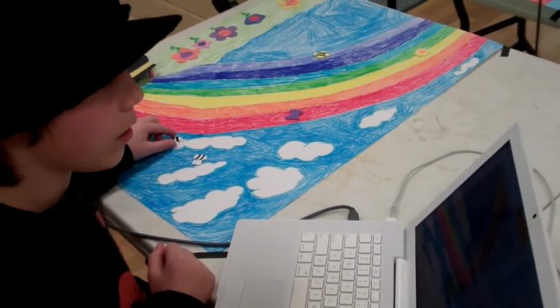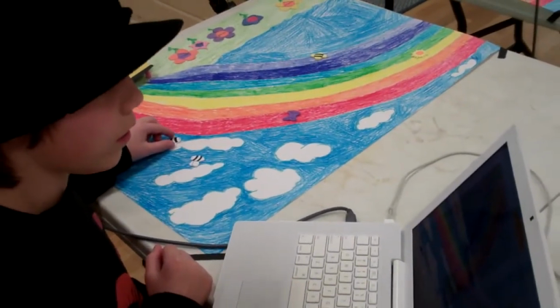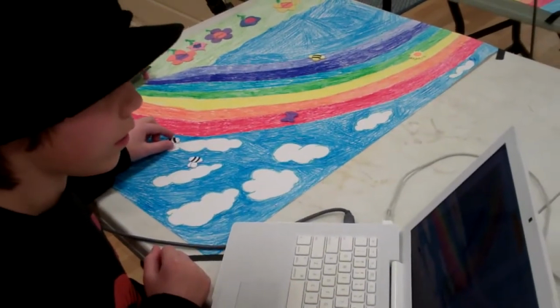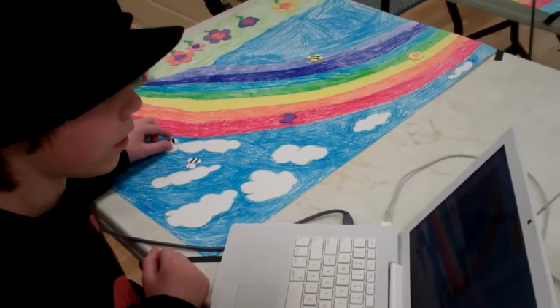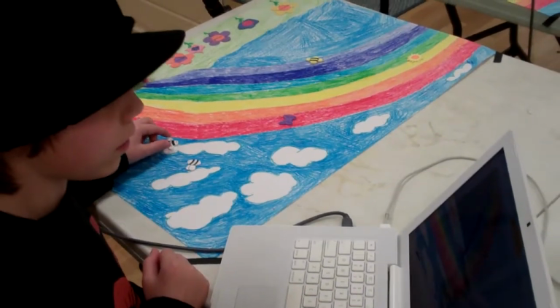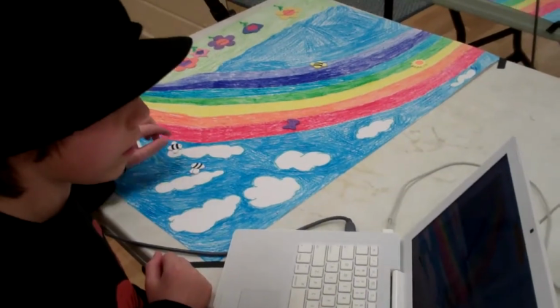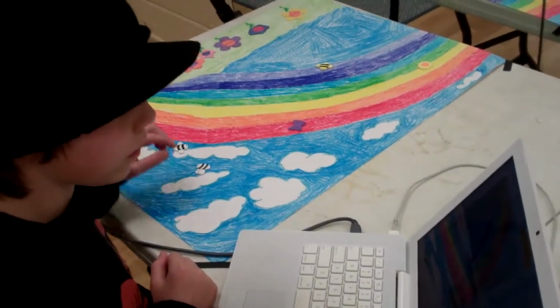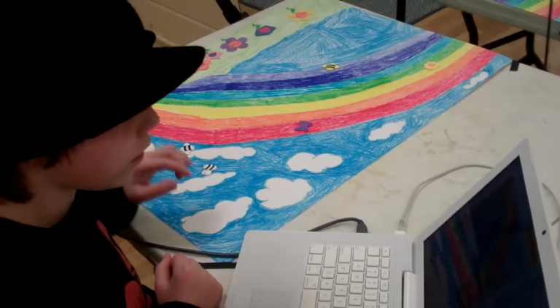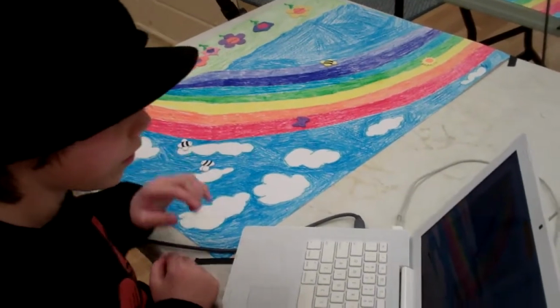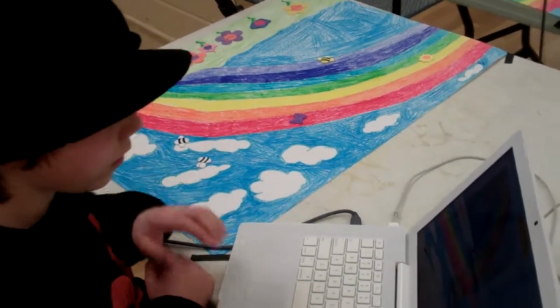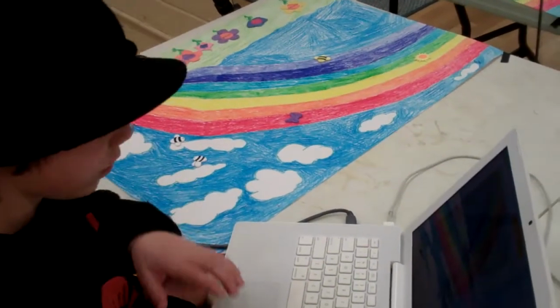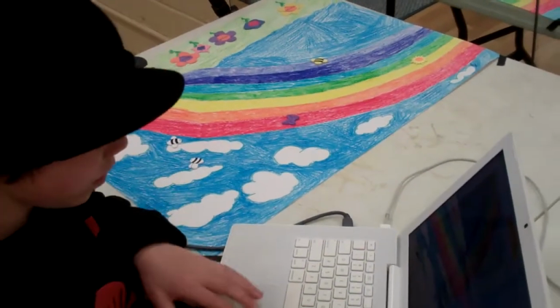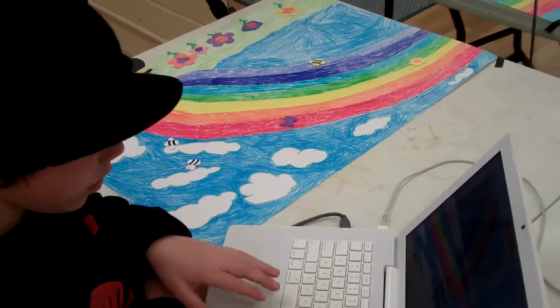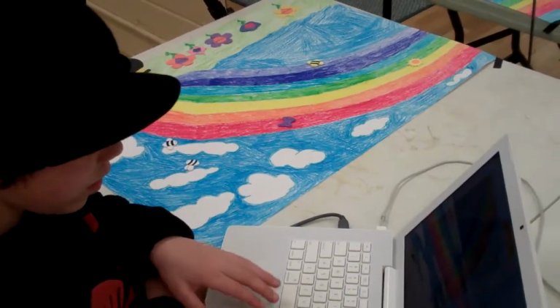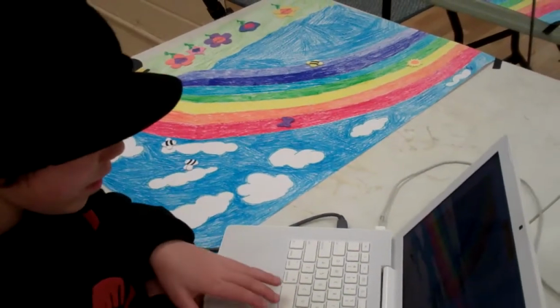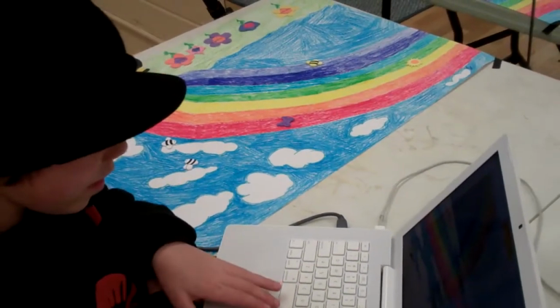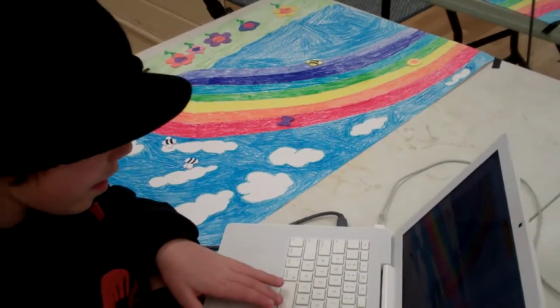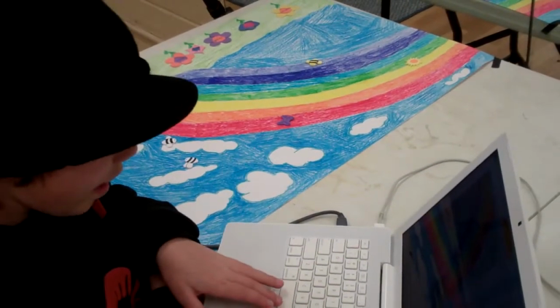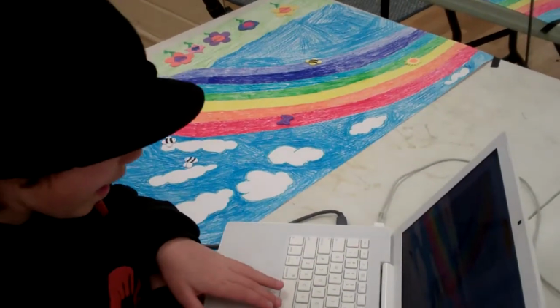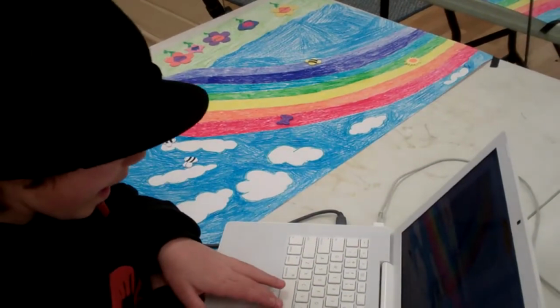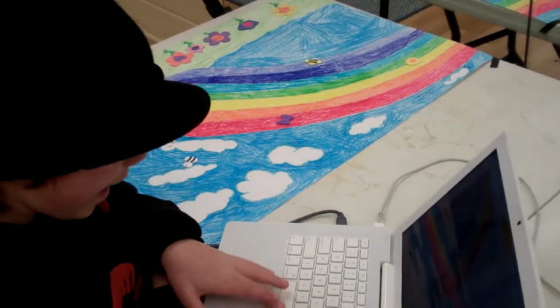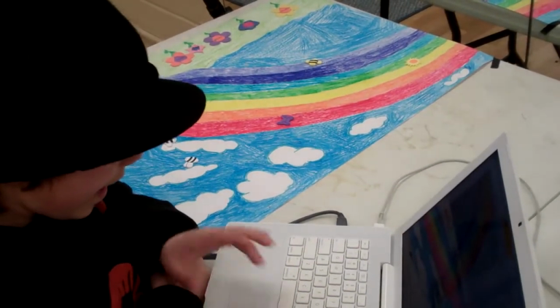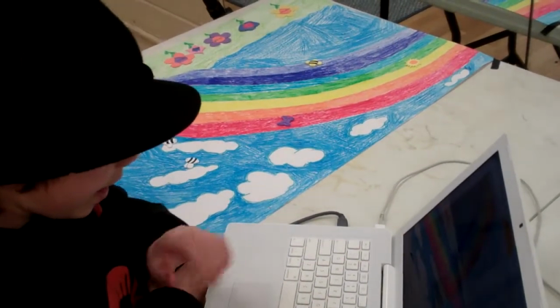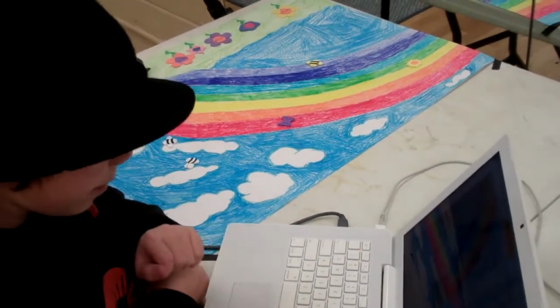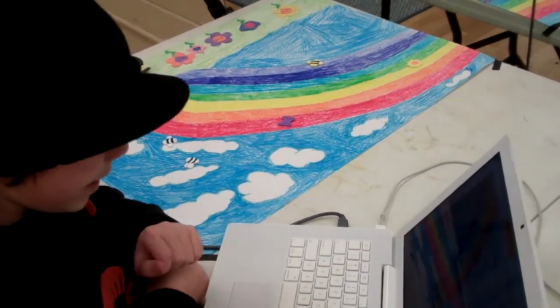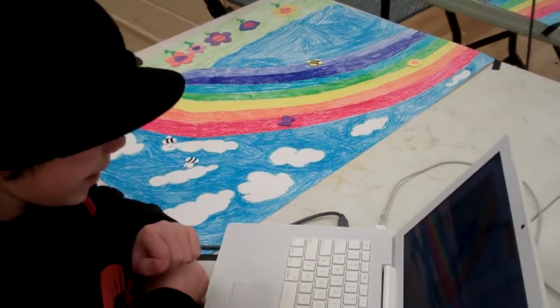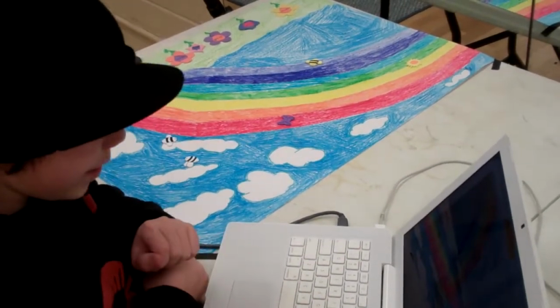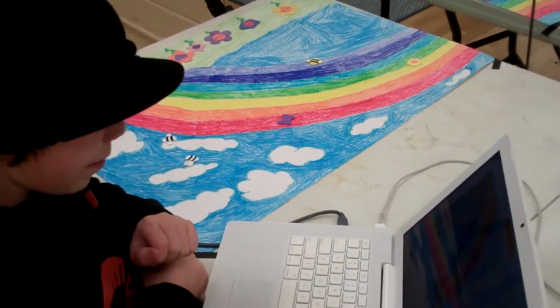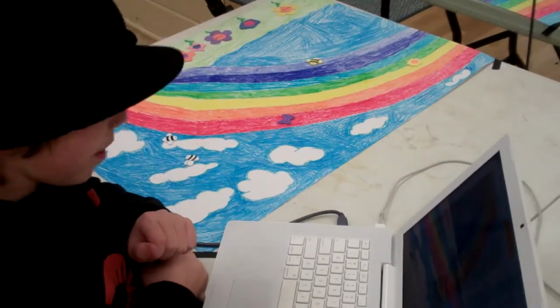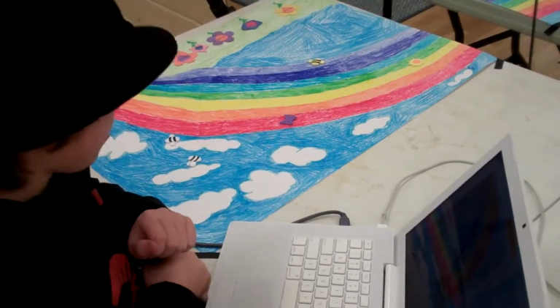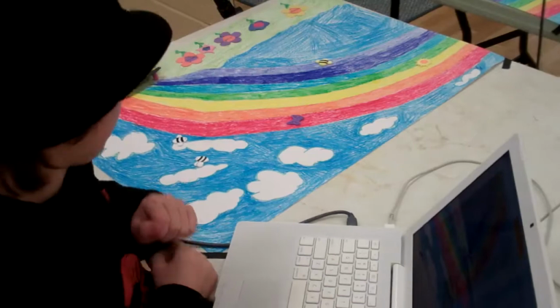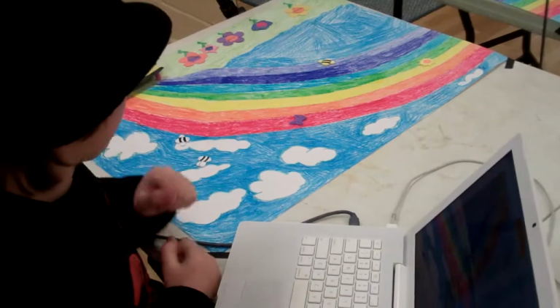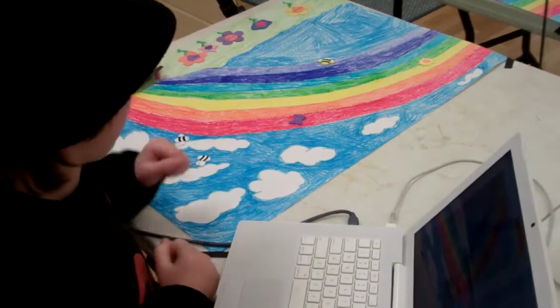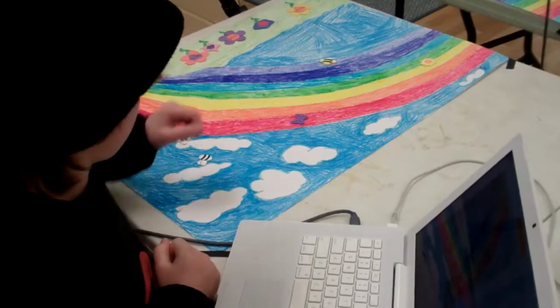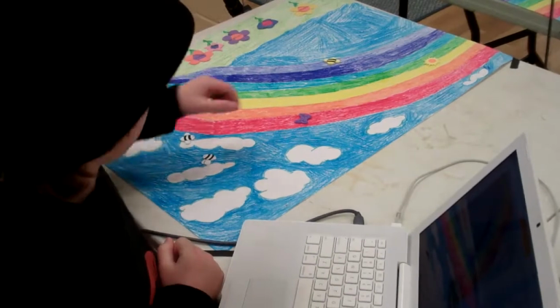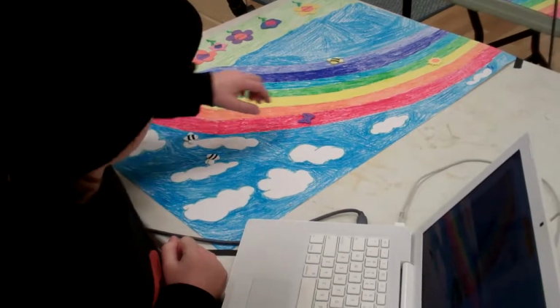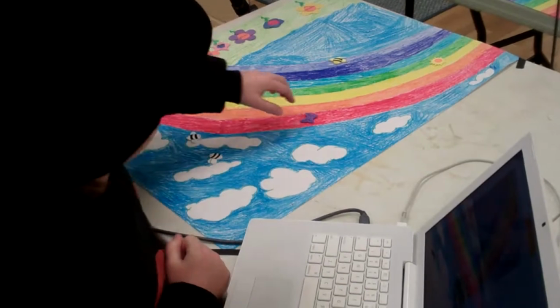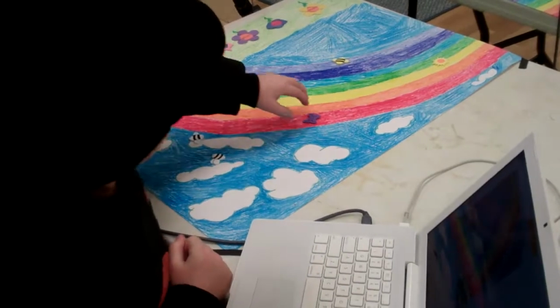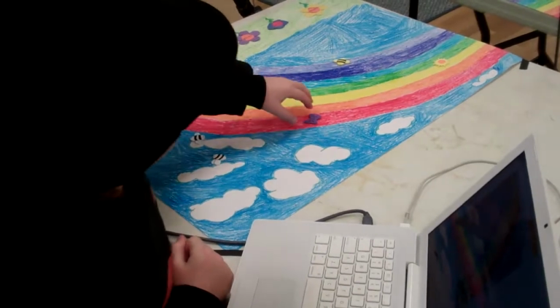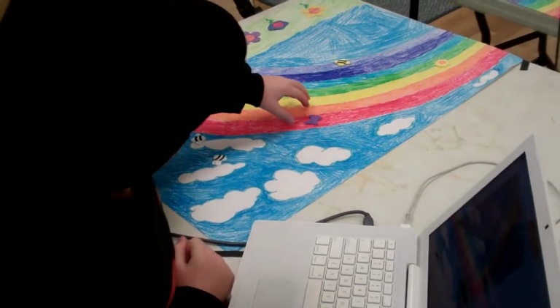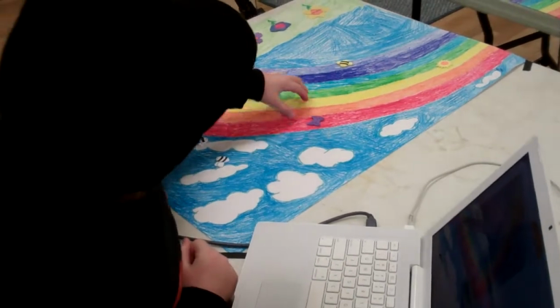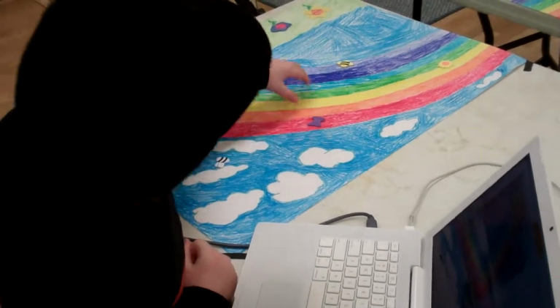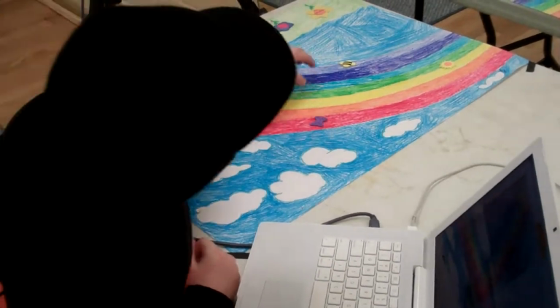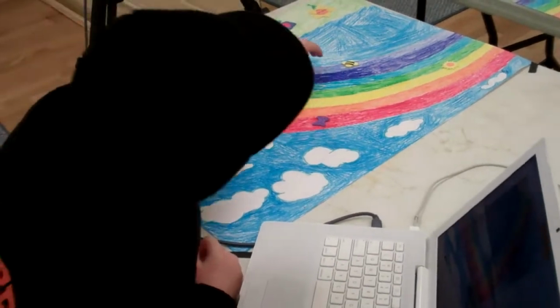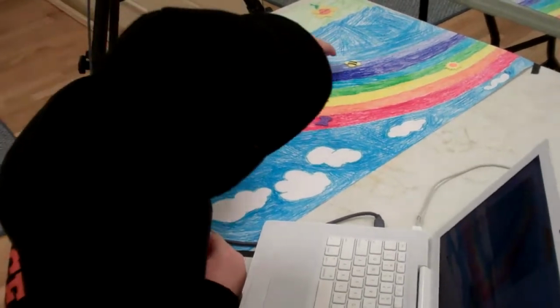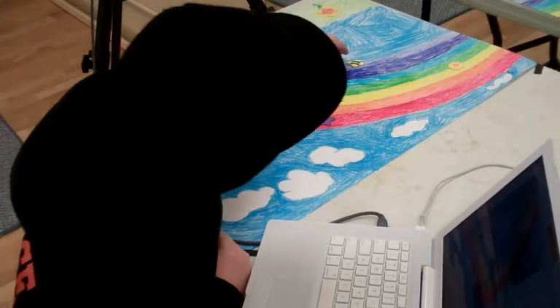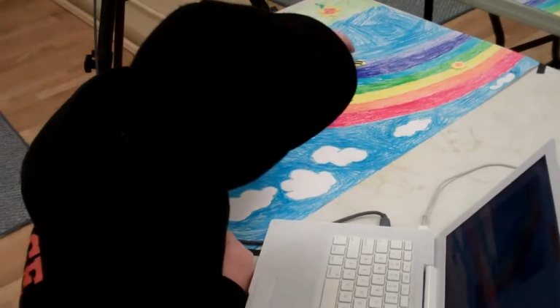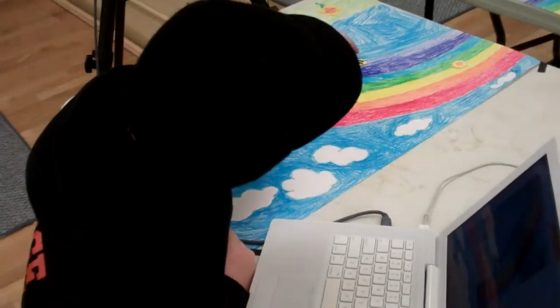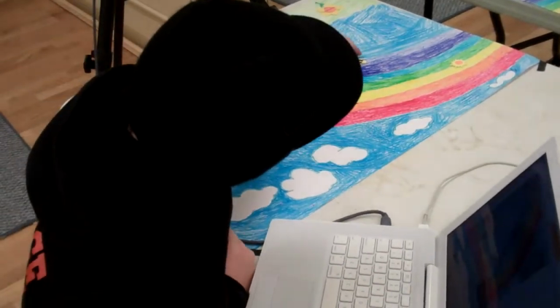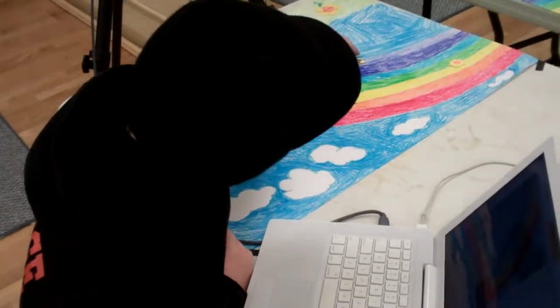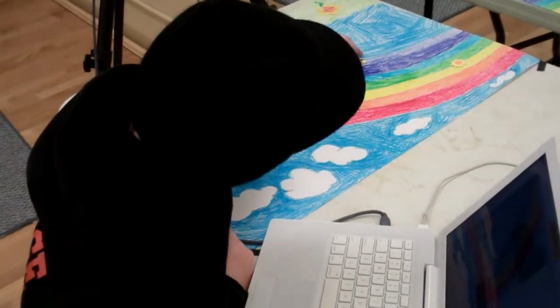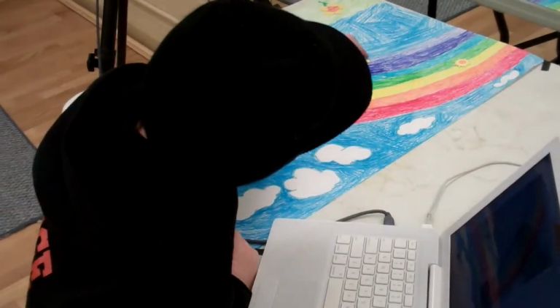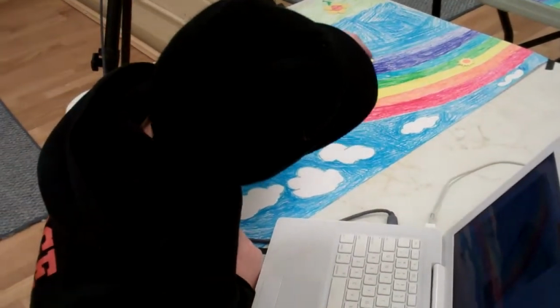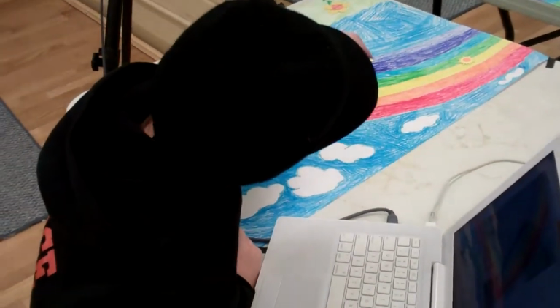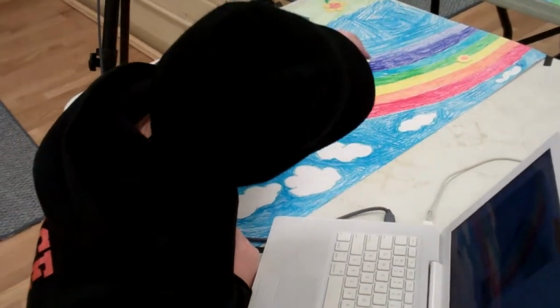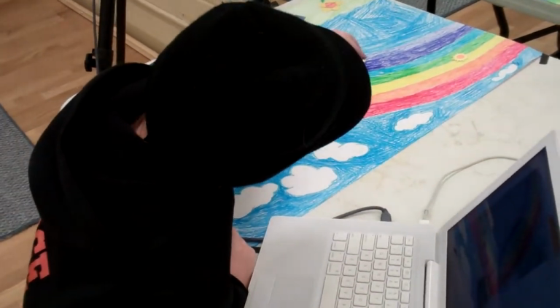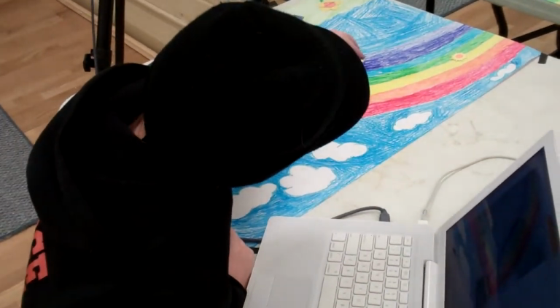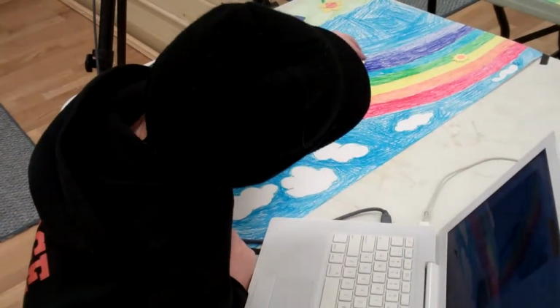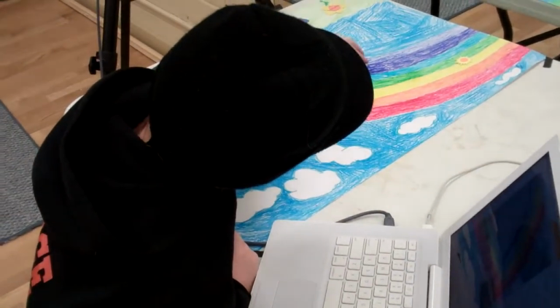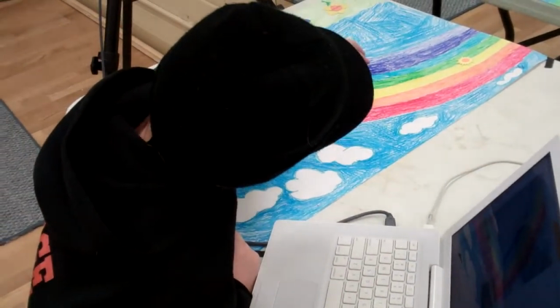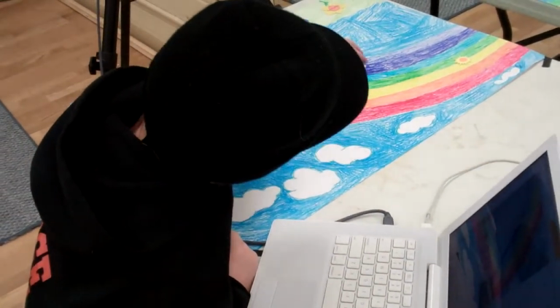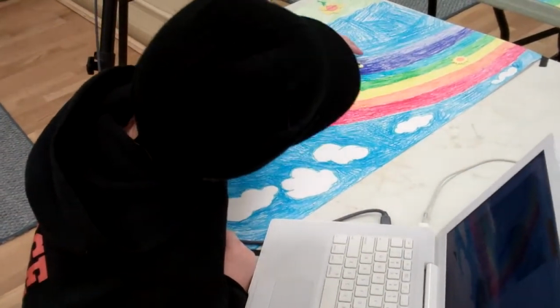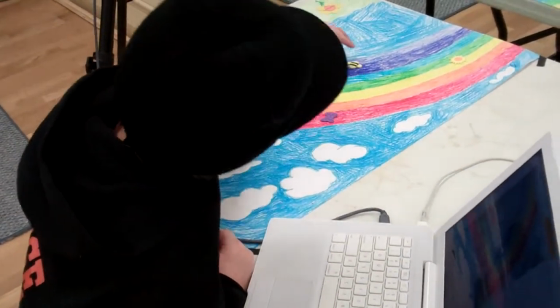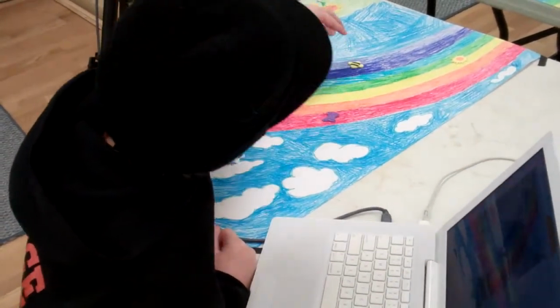What are you doing? Animating the picture that me and you made right now.